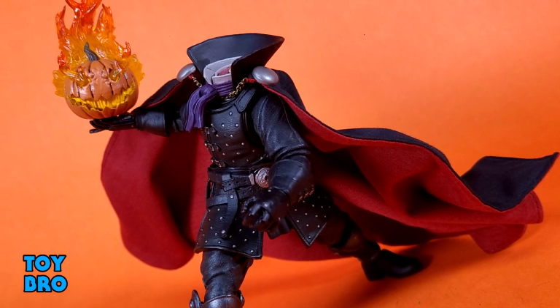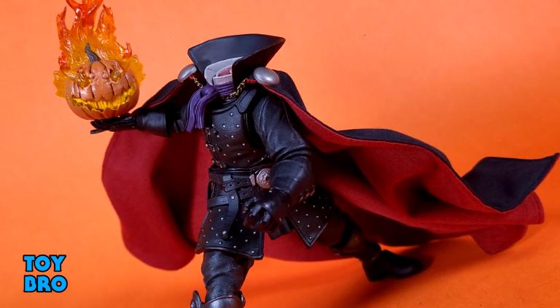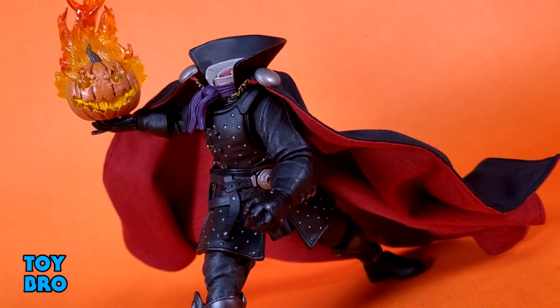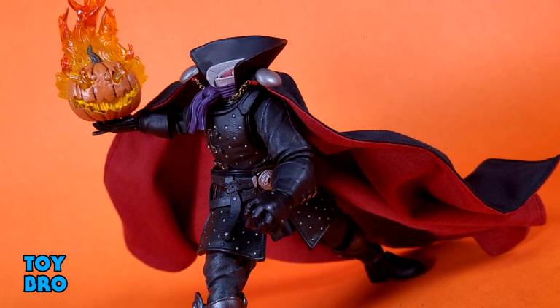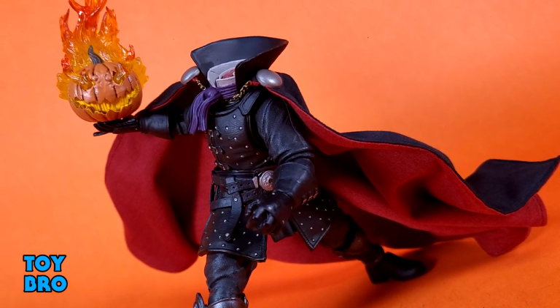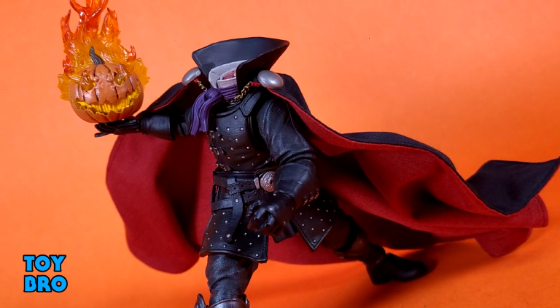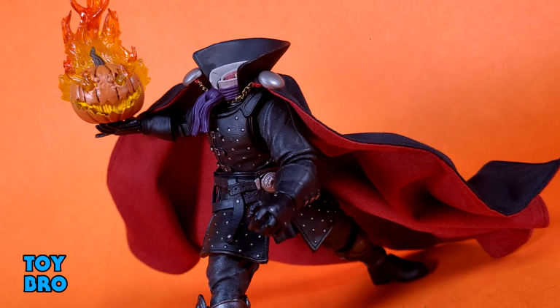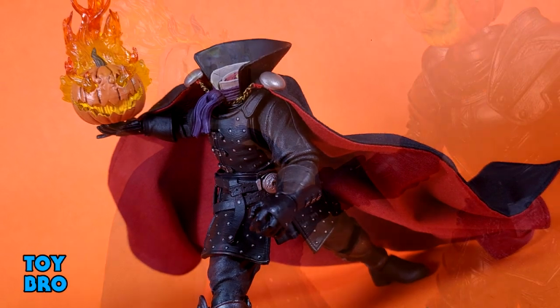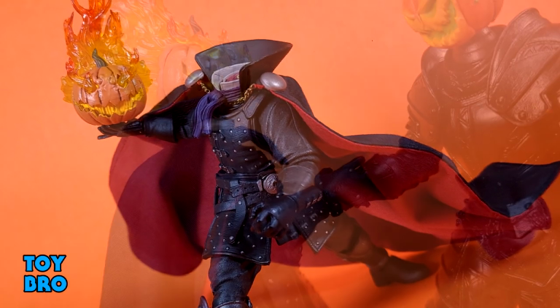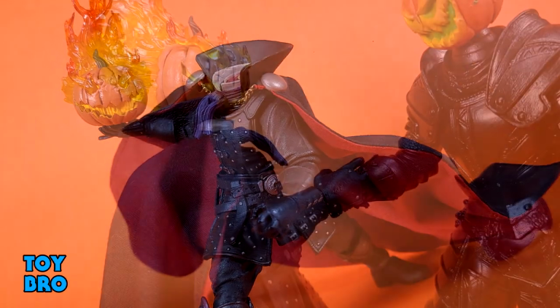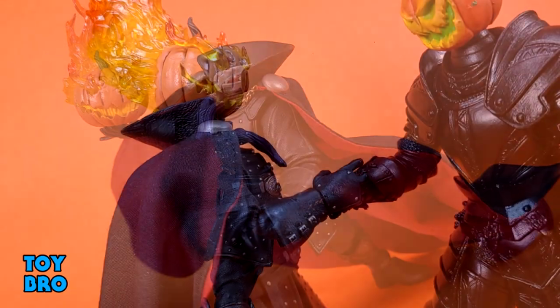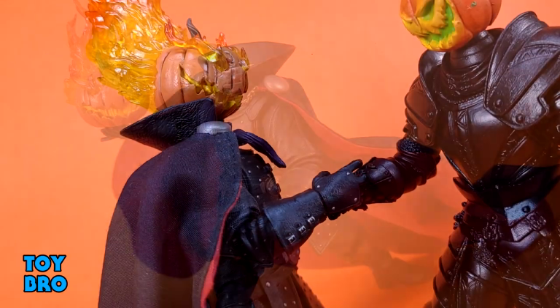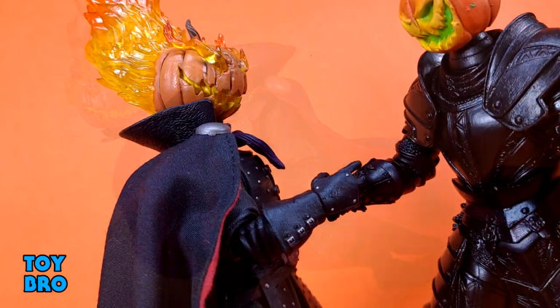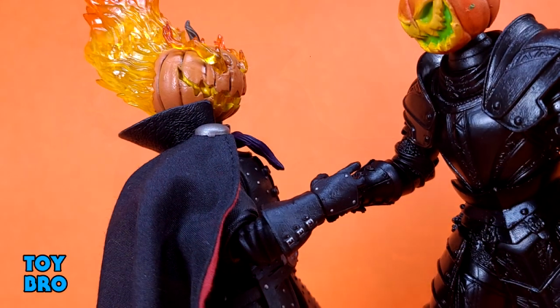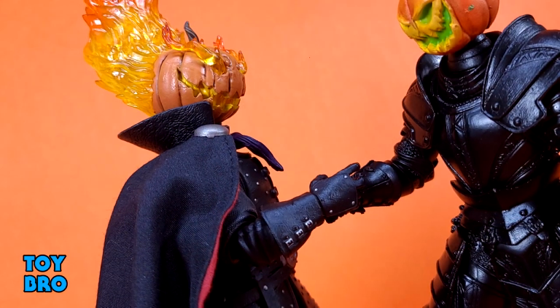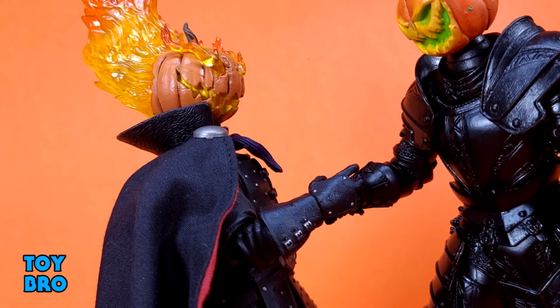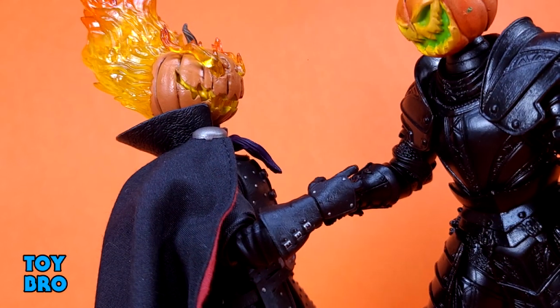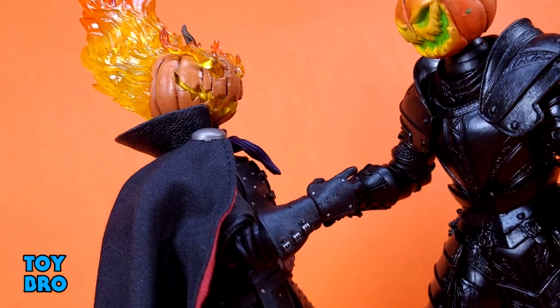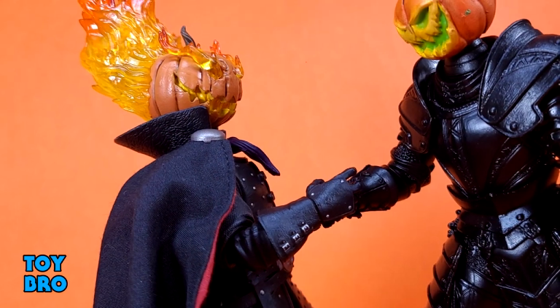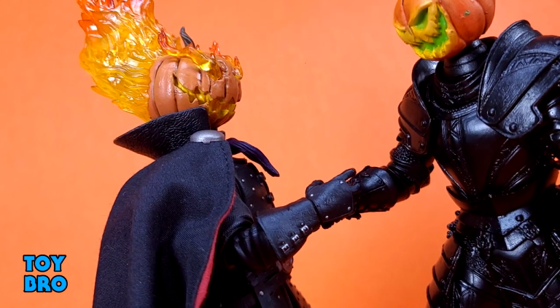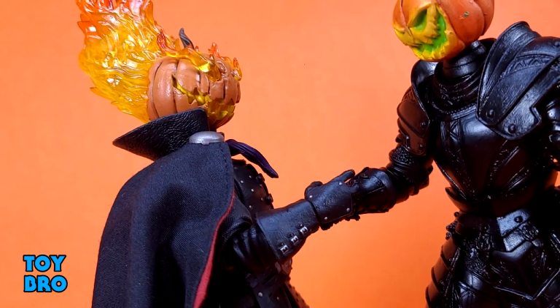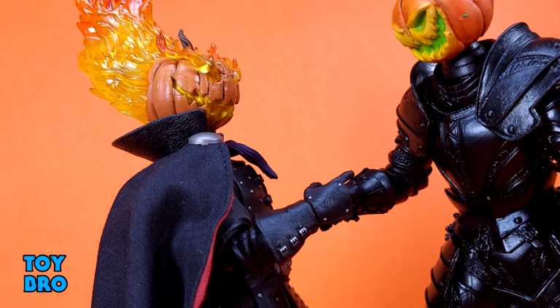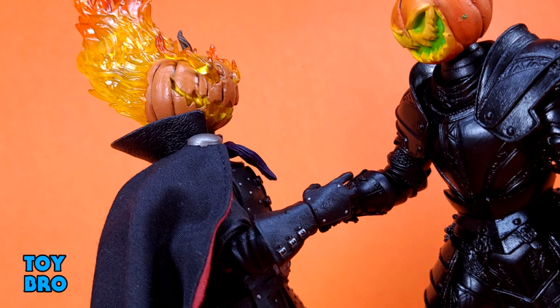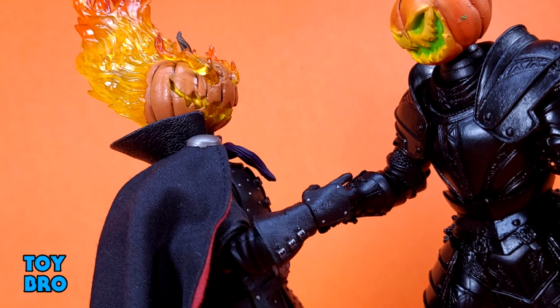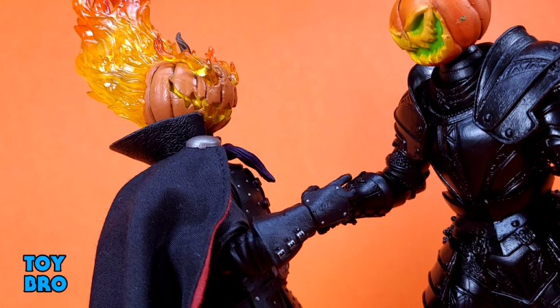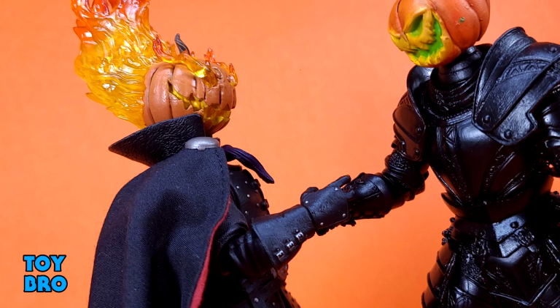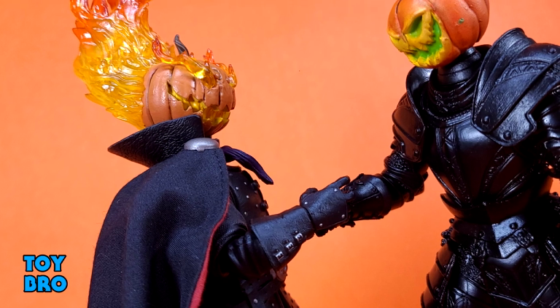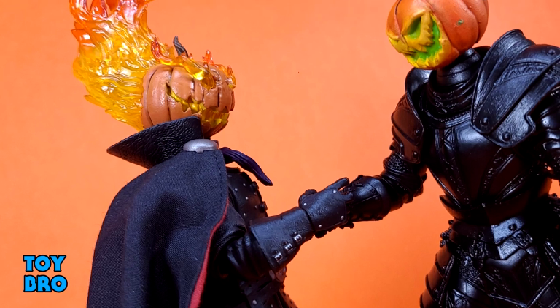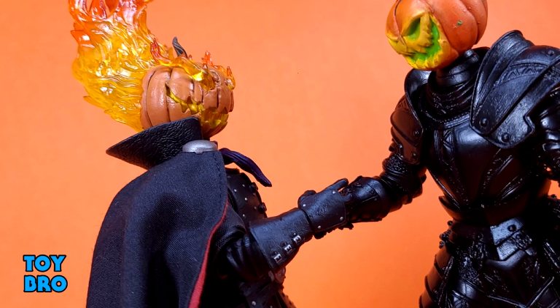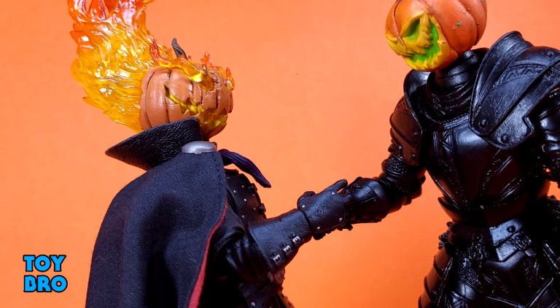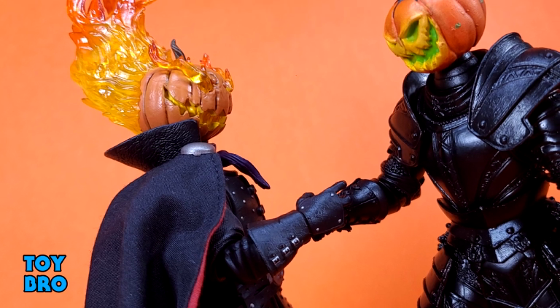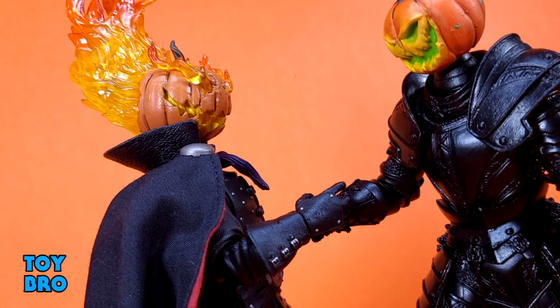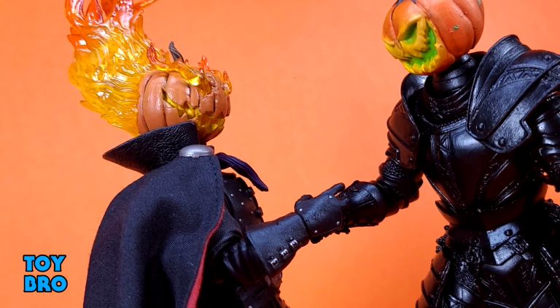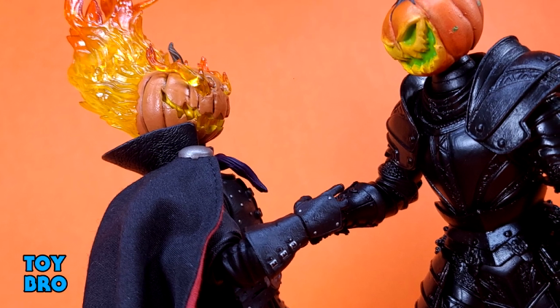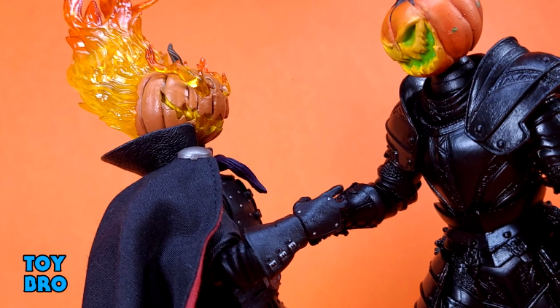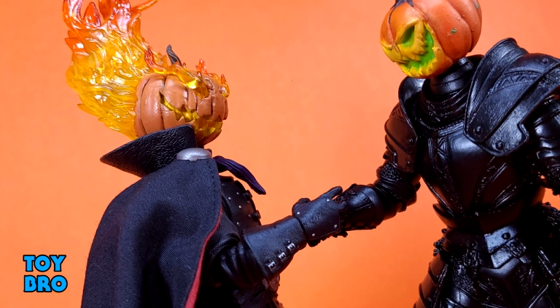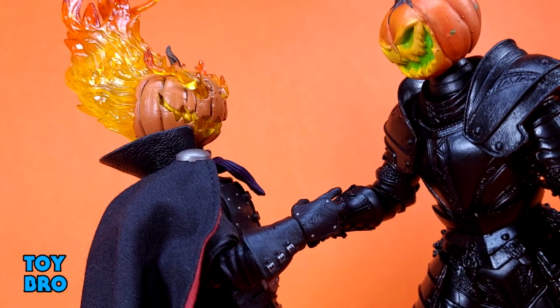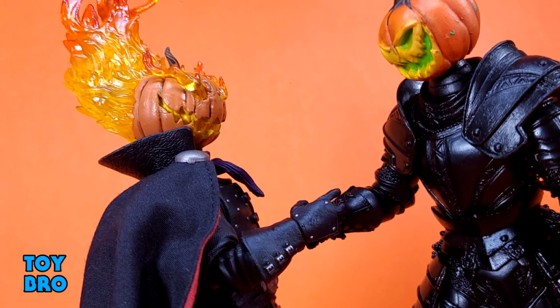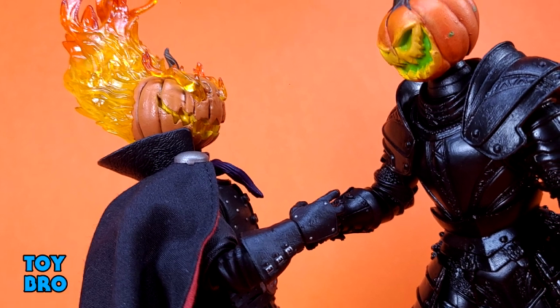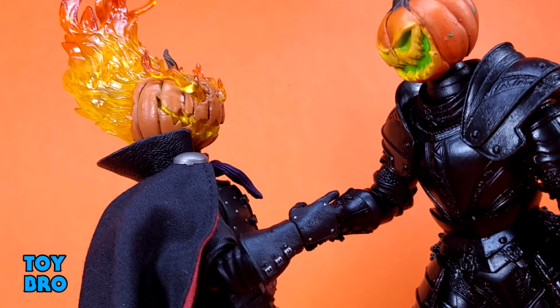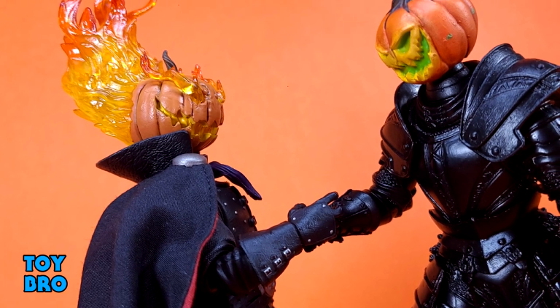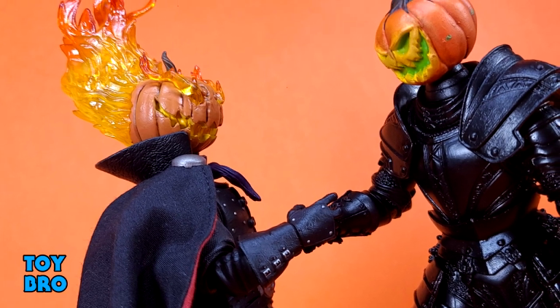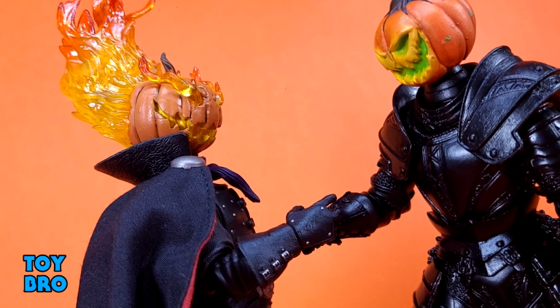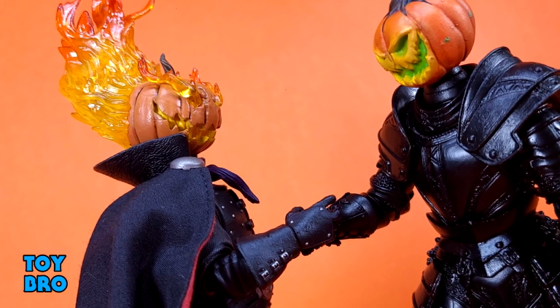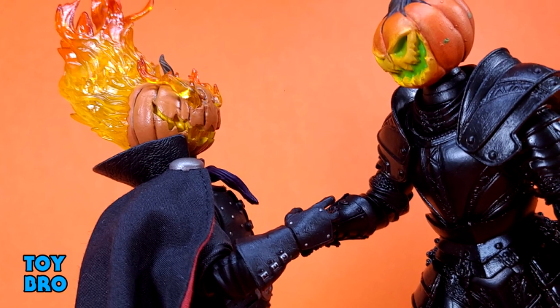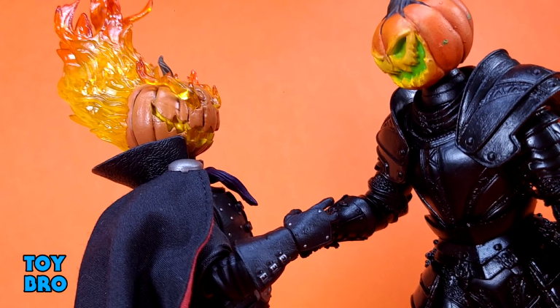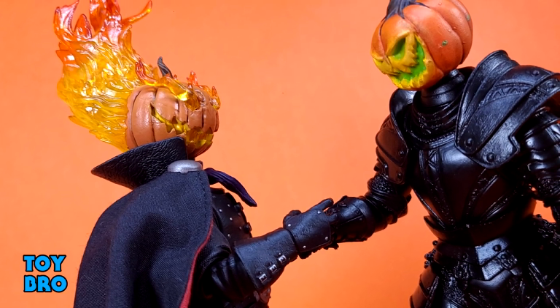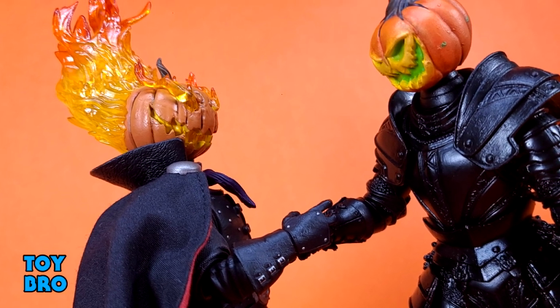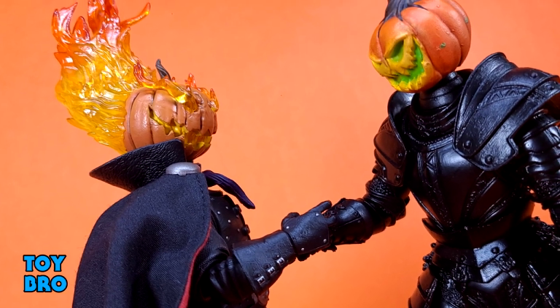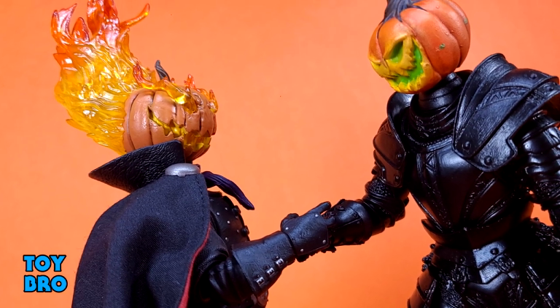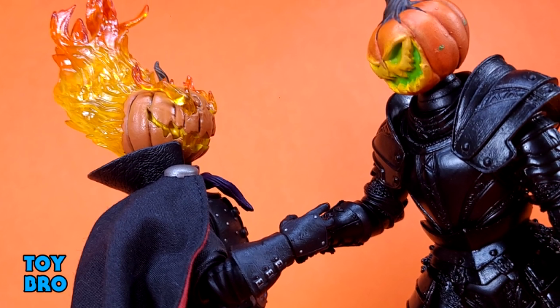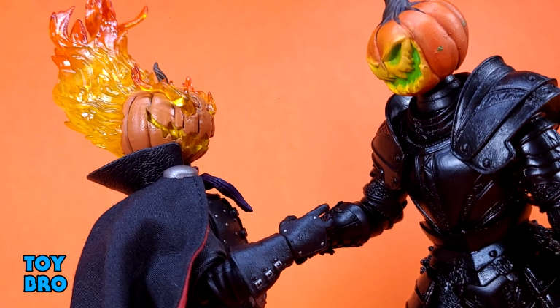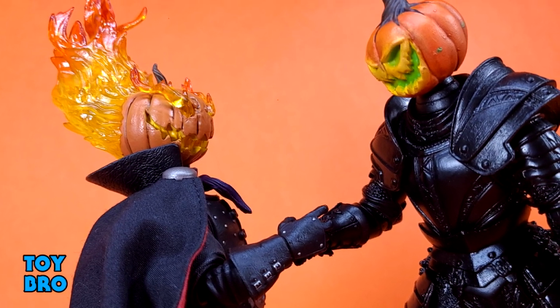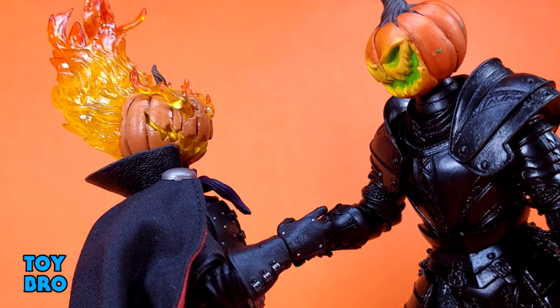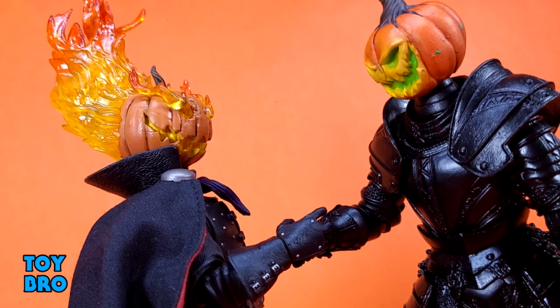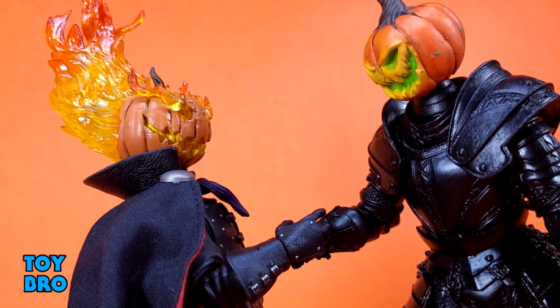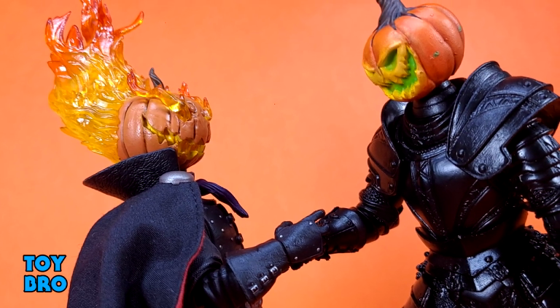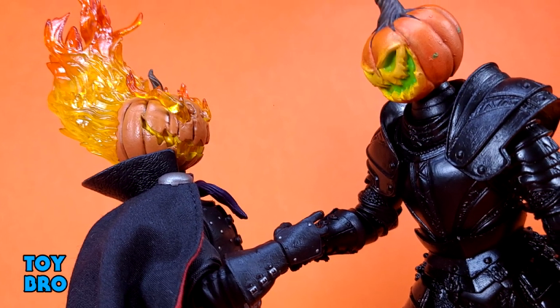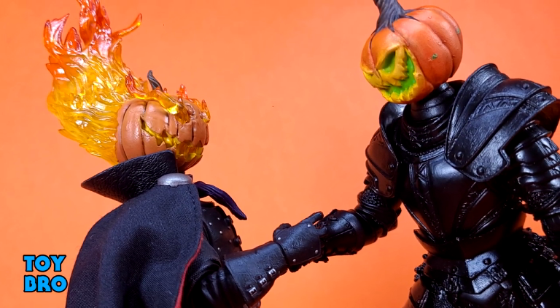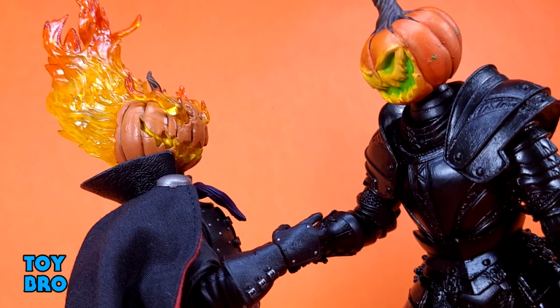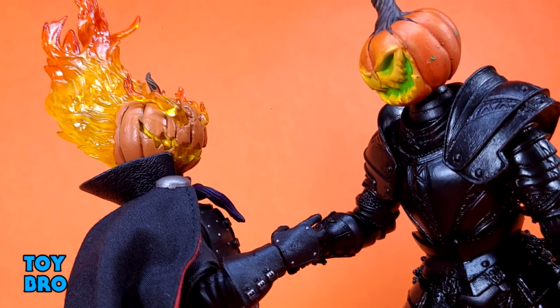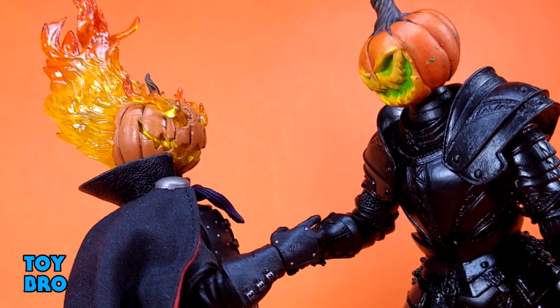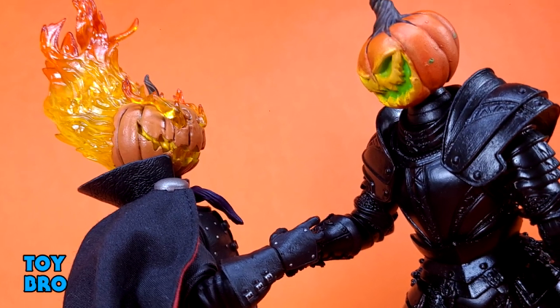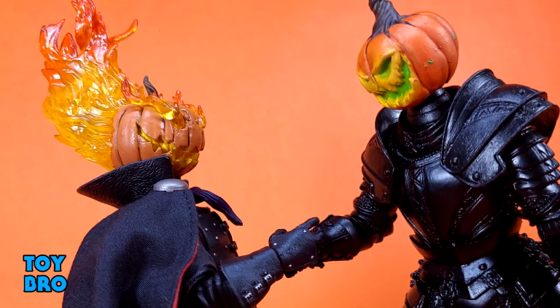So that's going to do it for this look at the Mythic Legions Figura Obscura Headless Horseman. Let me know what you guys think. Feel free to like, comment, subscribe, and share. Until next time.